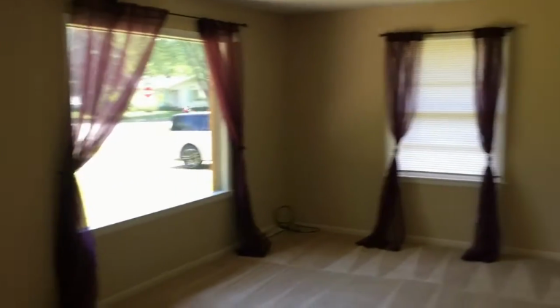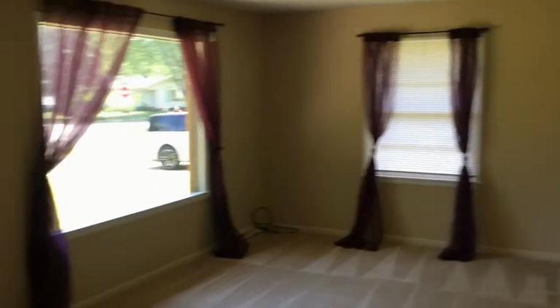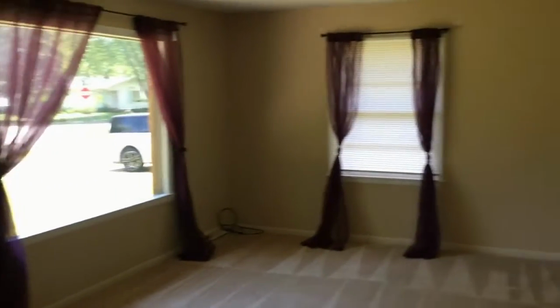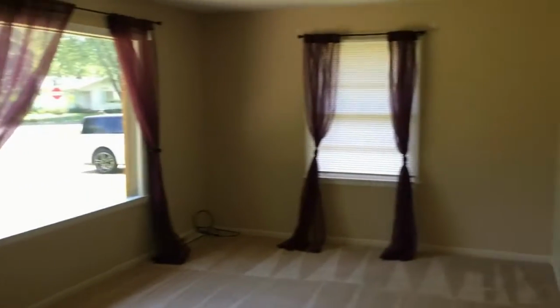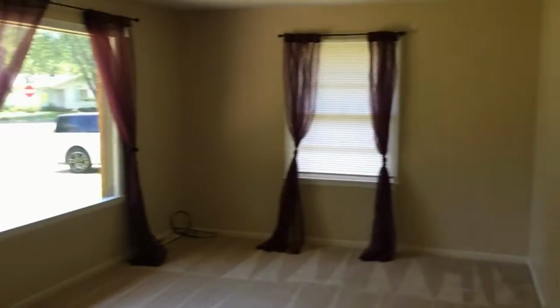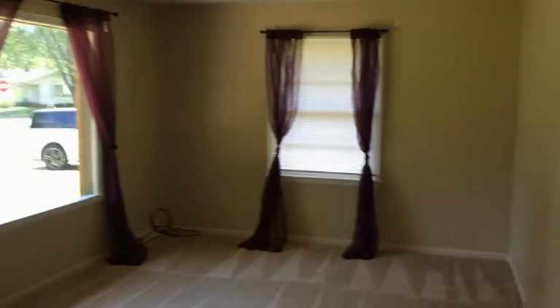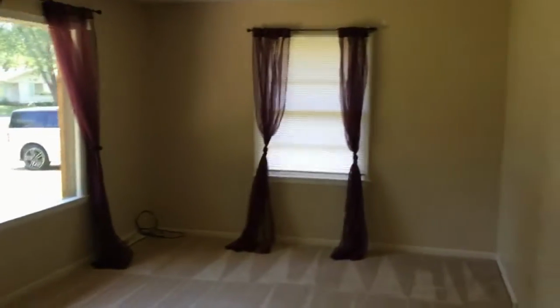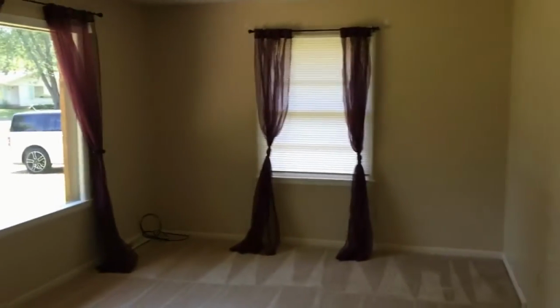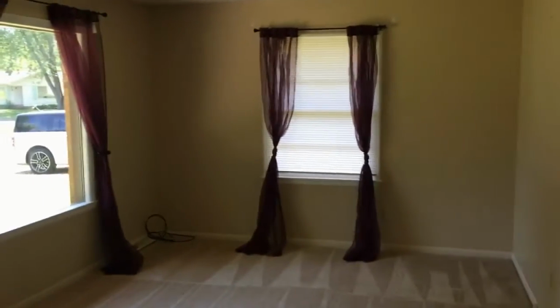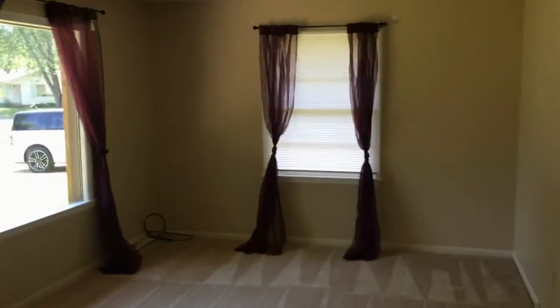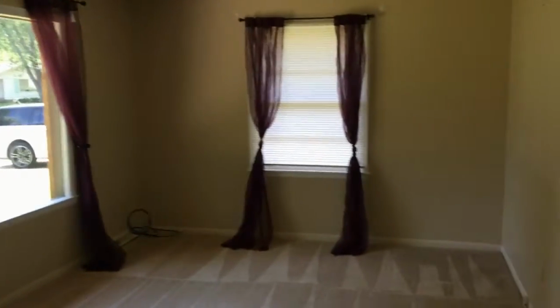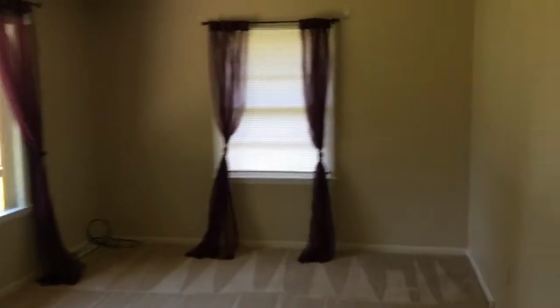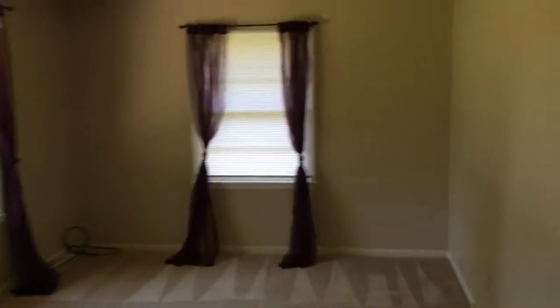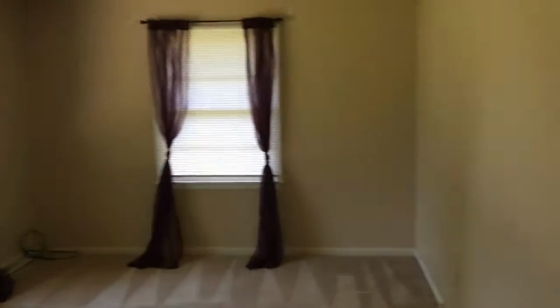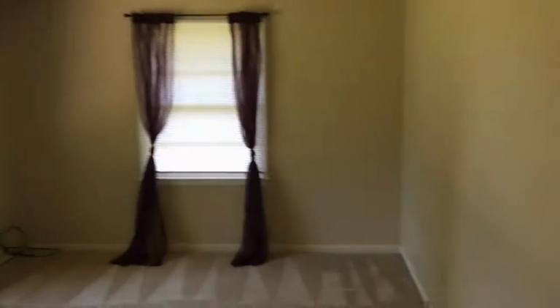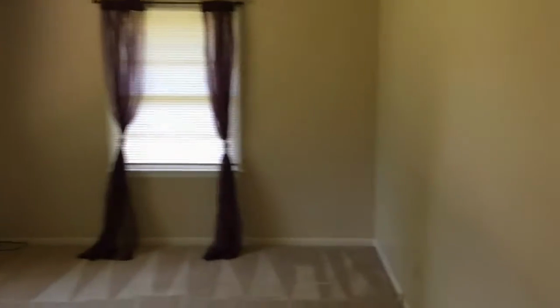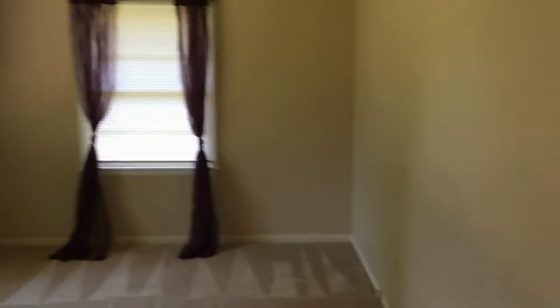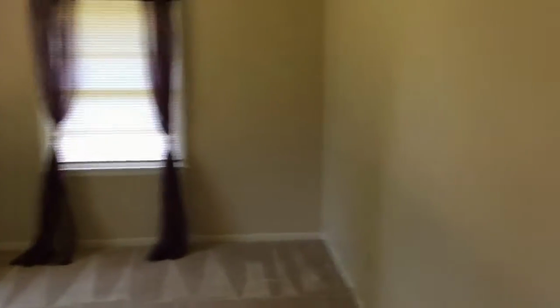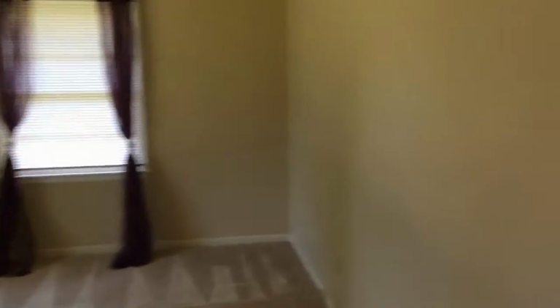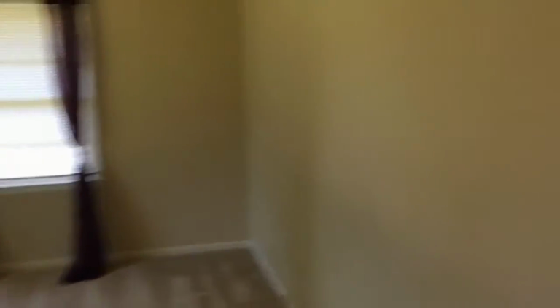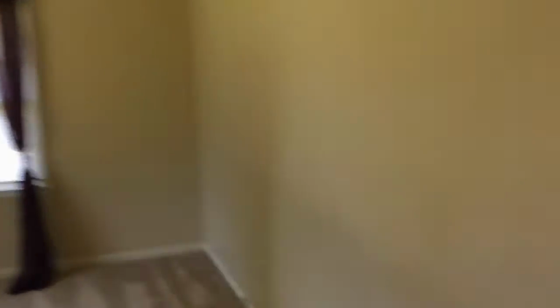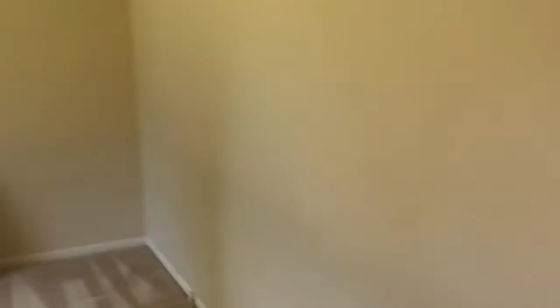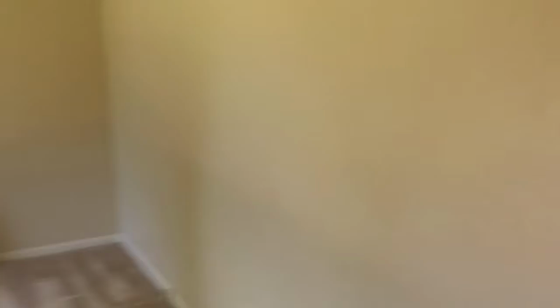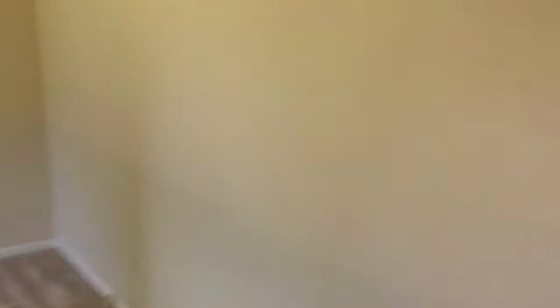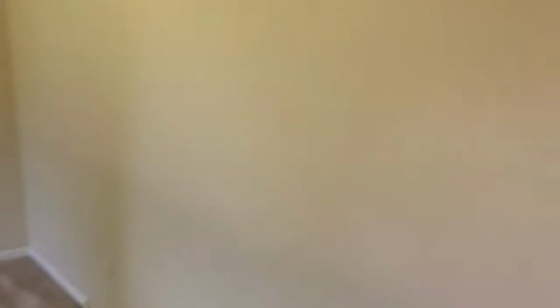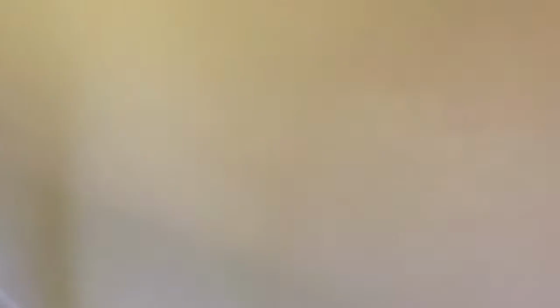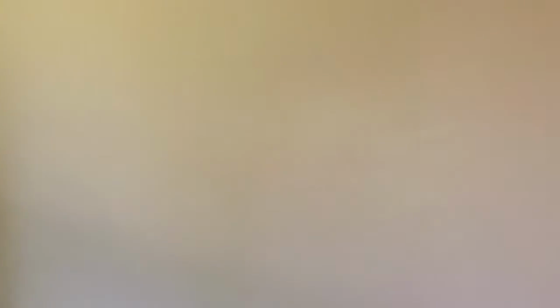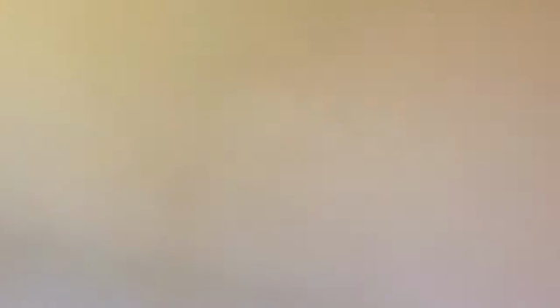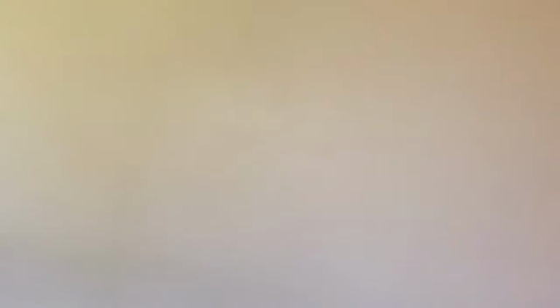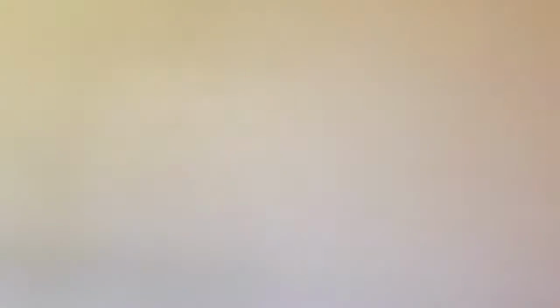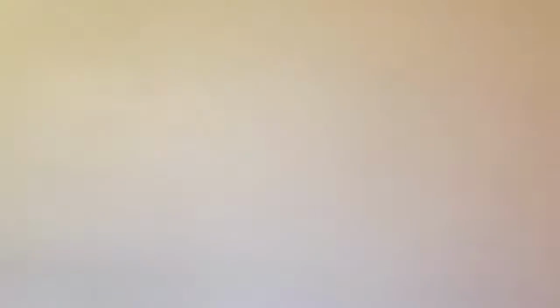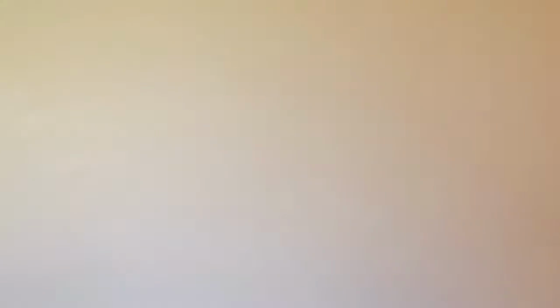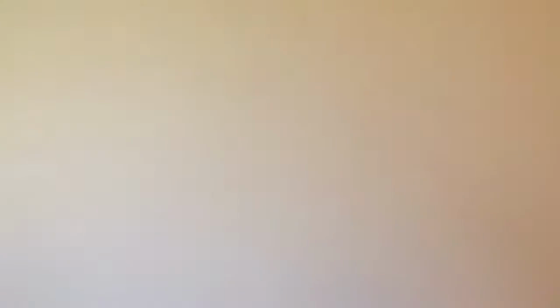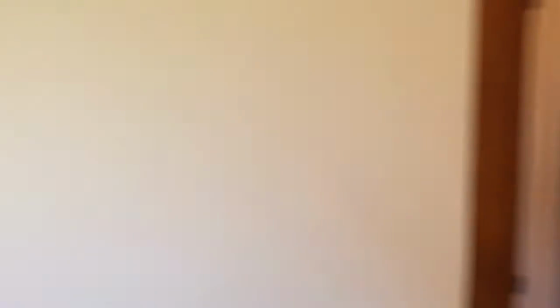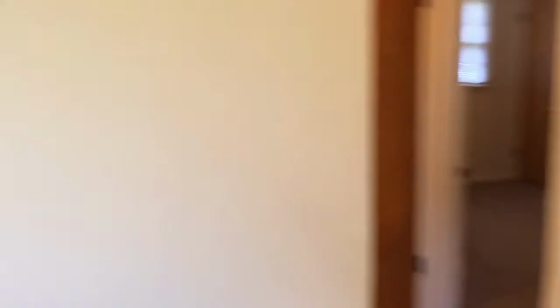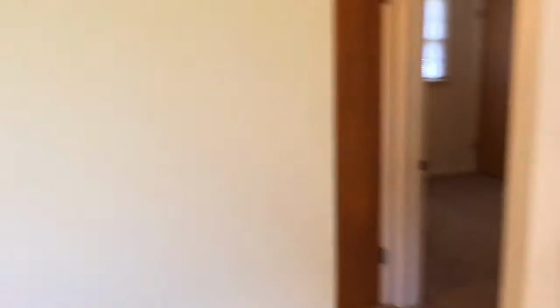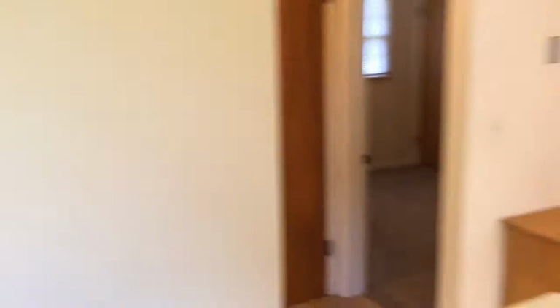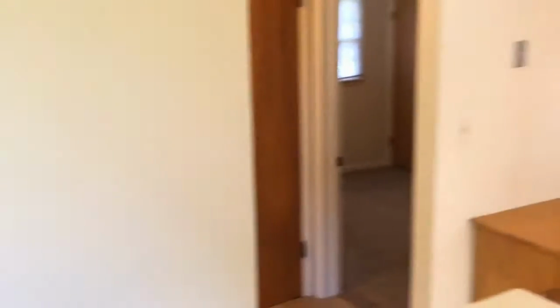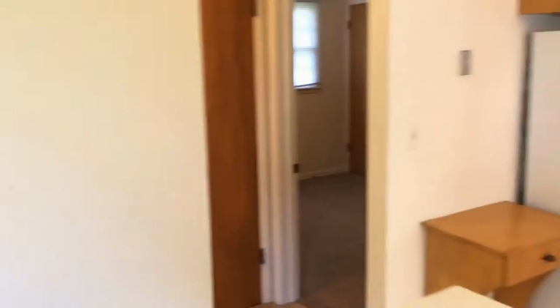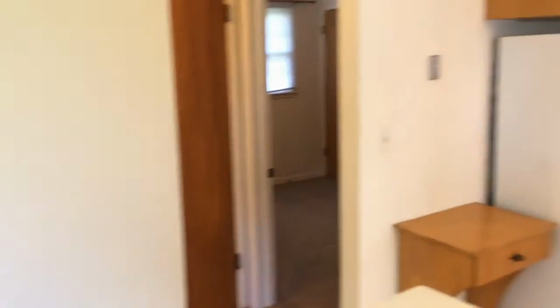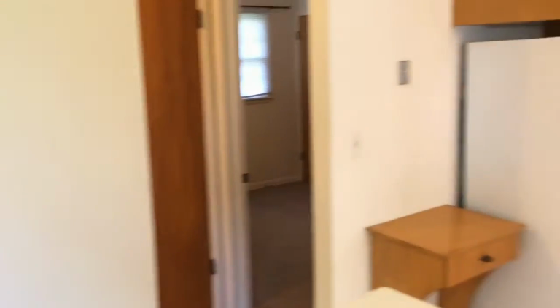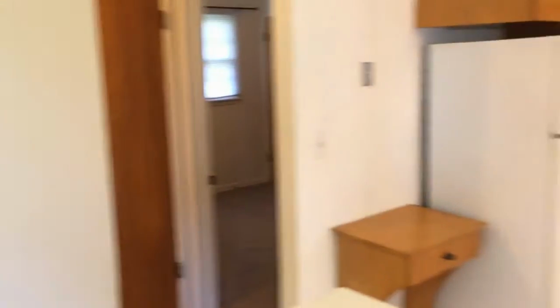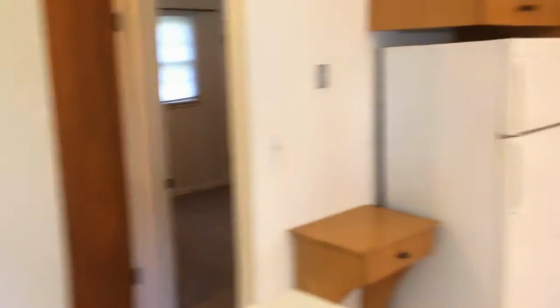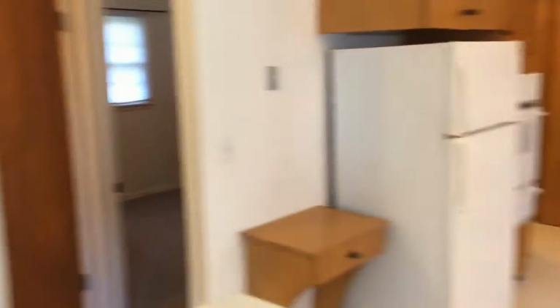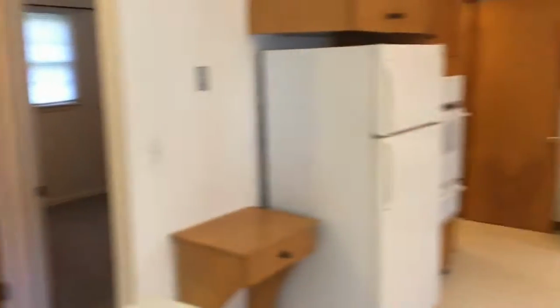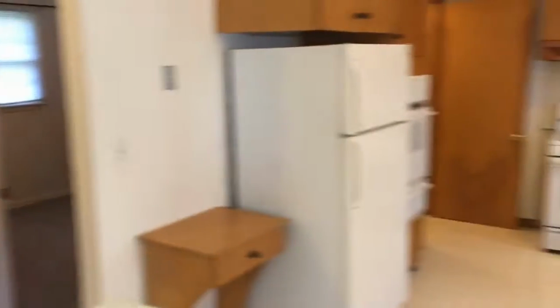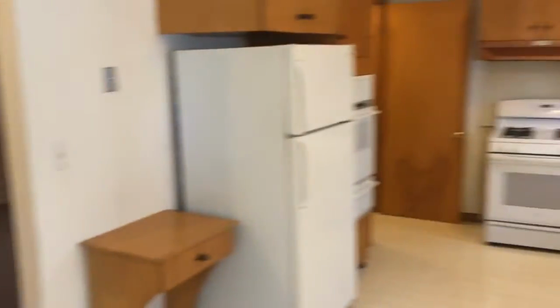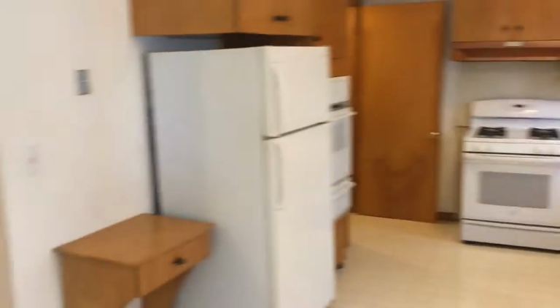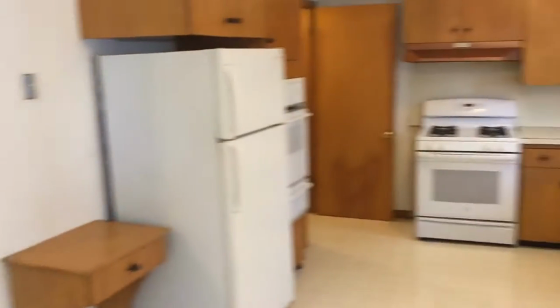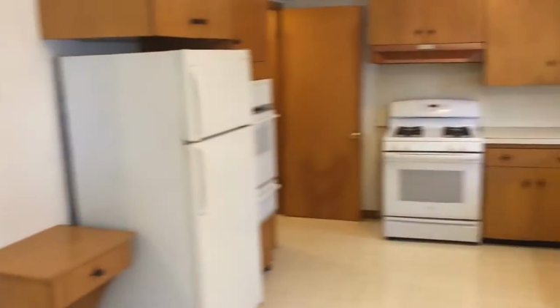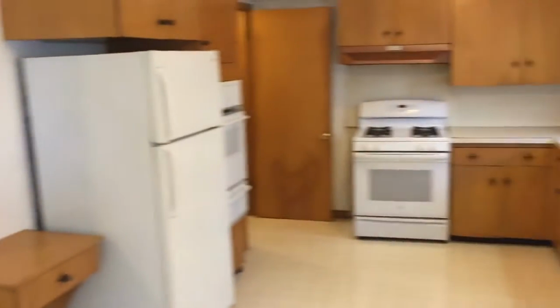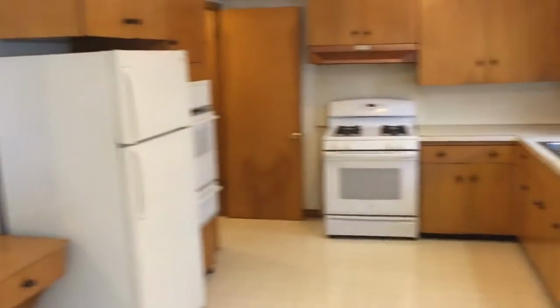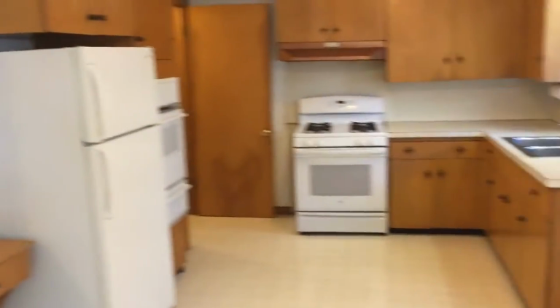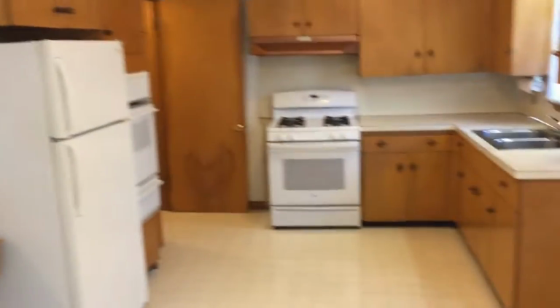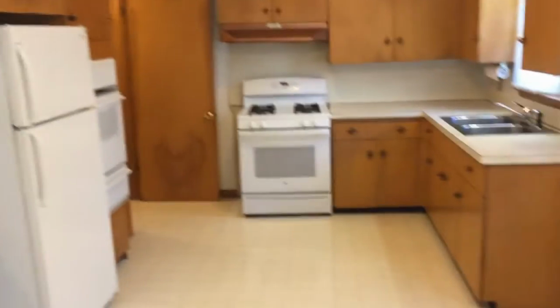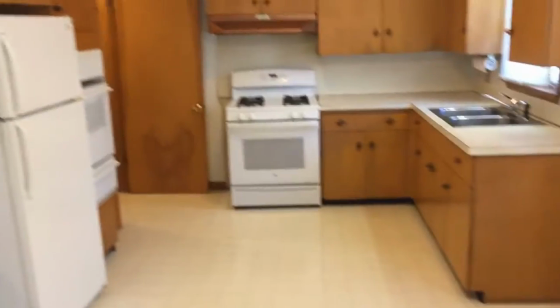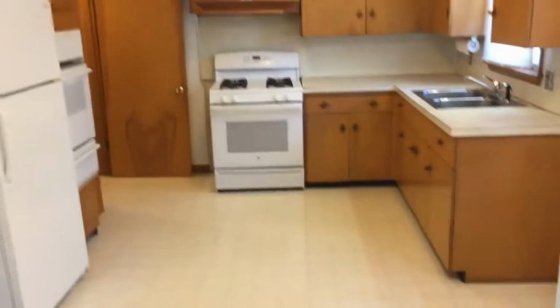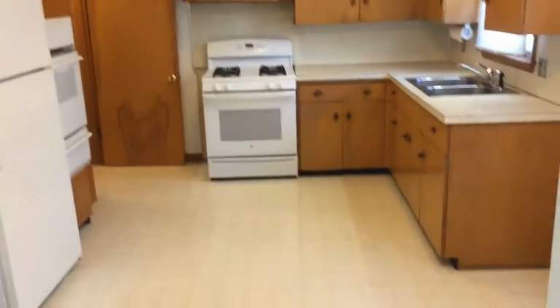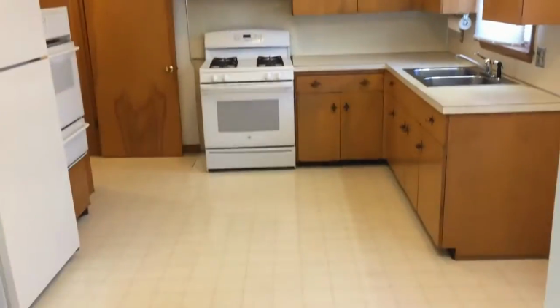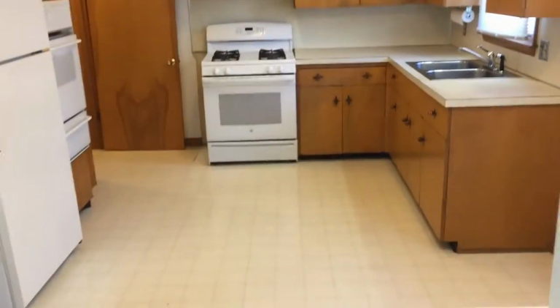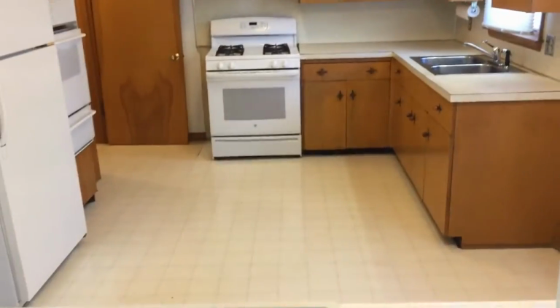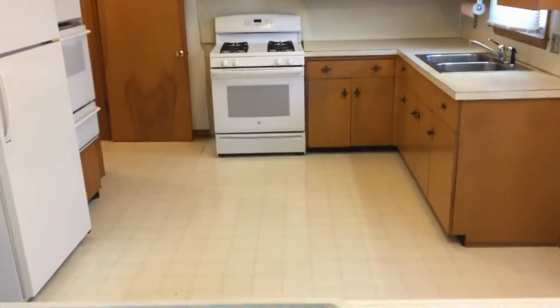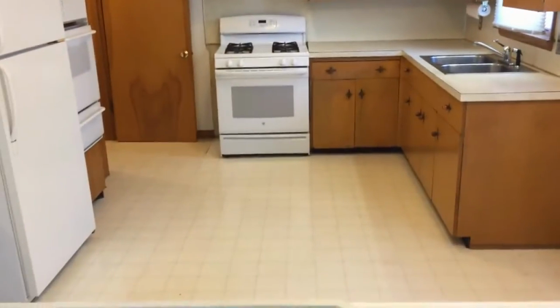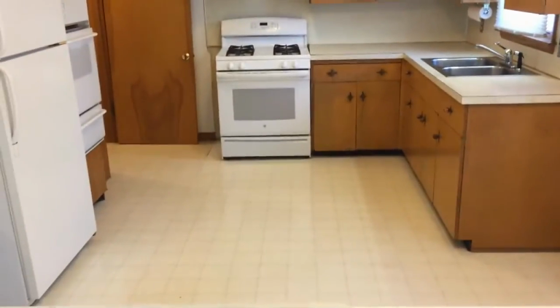Starting off in the family room — on the other side of the family room is the kitchen.